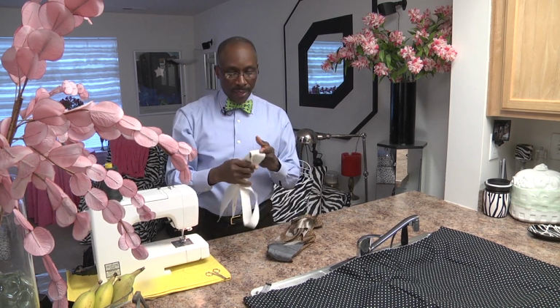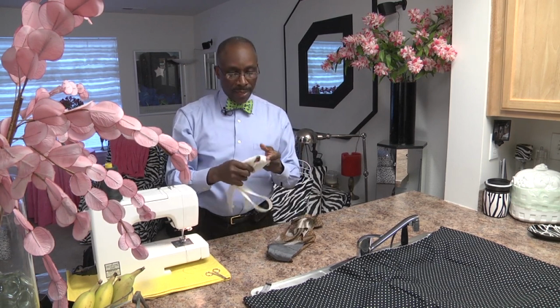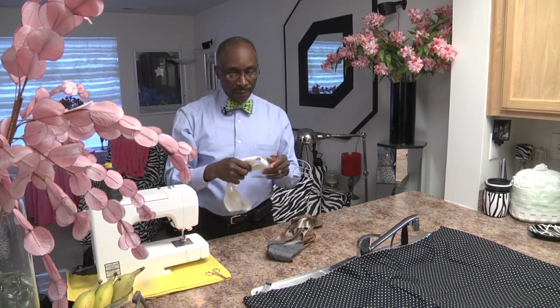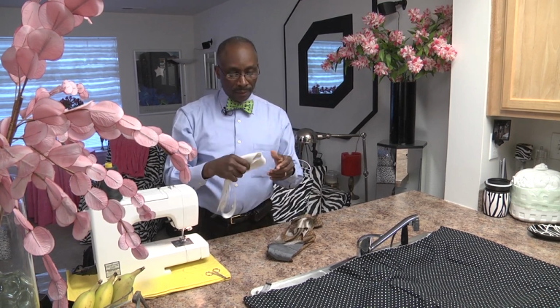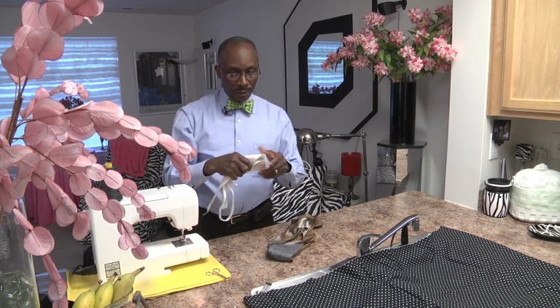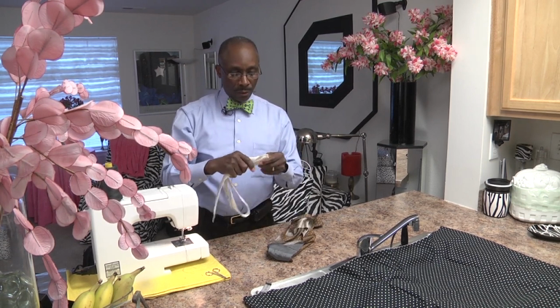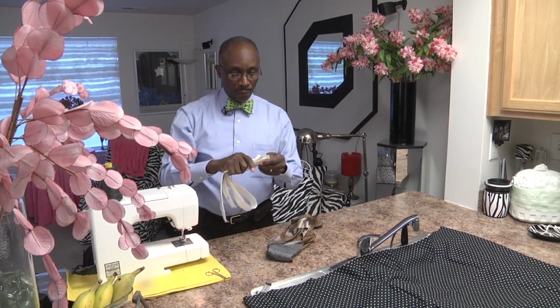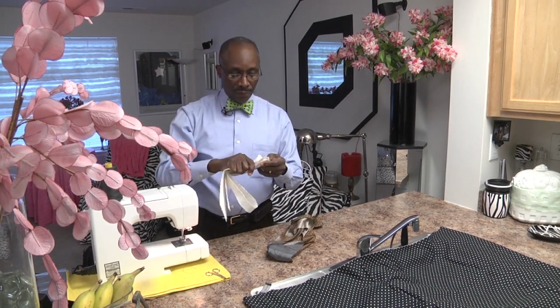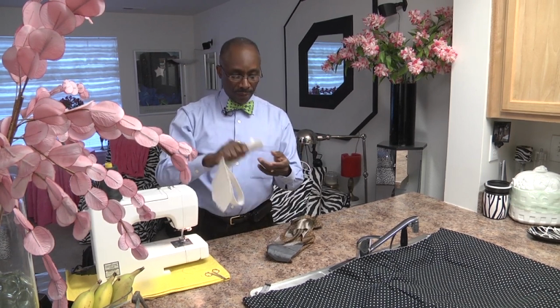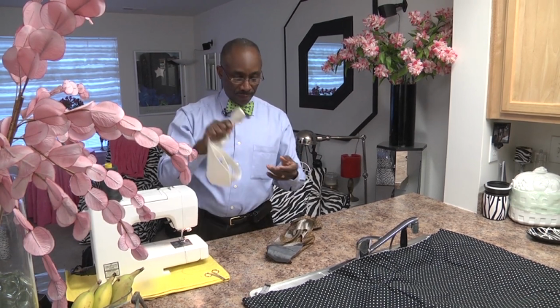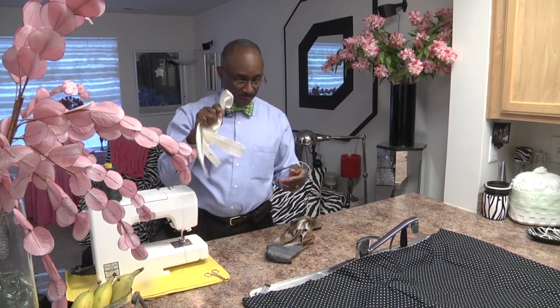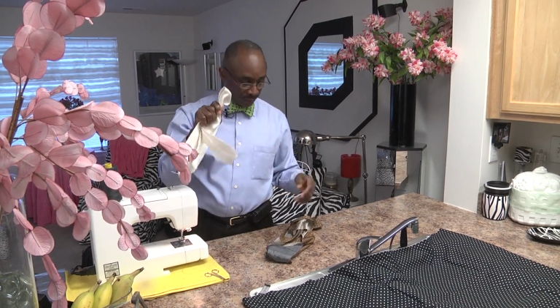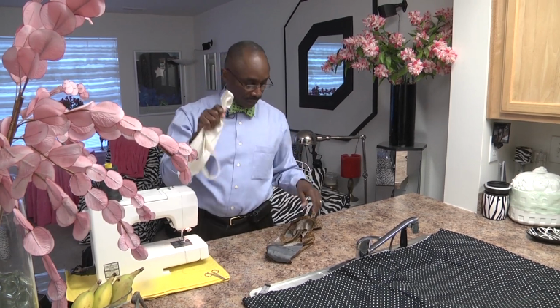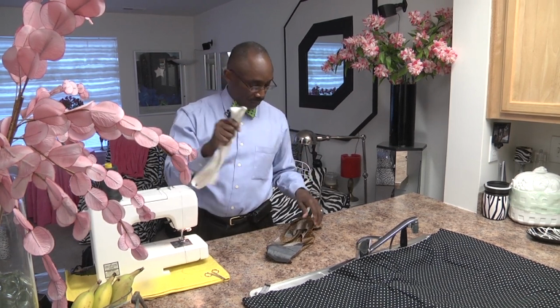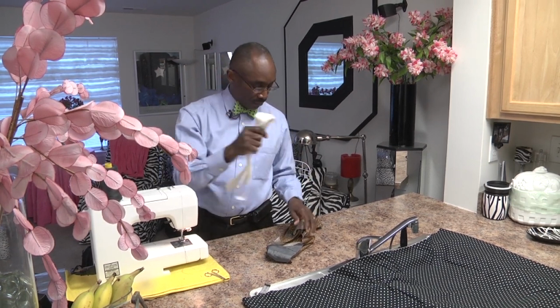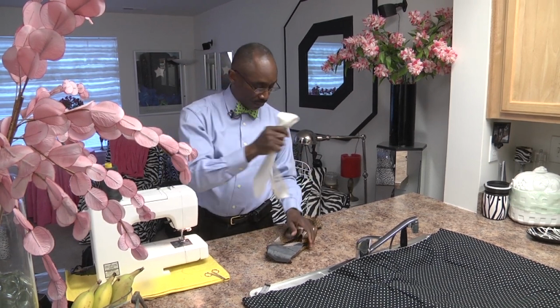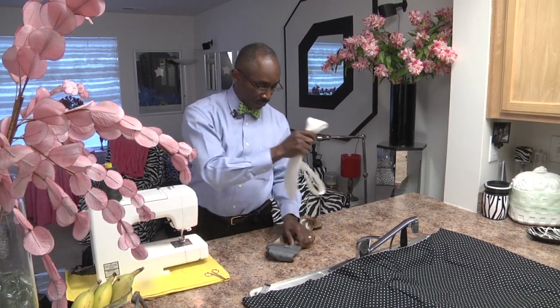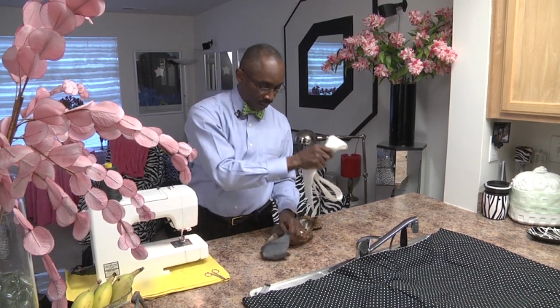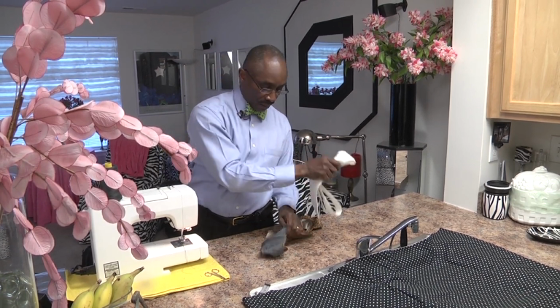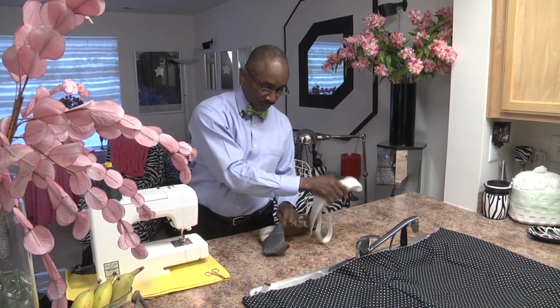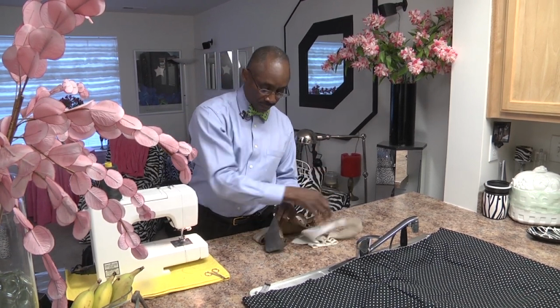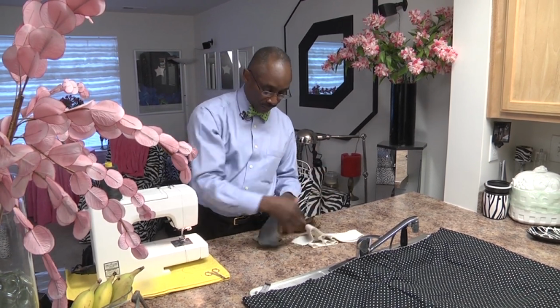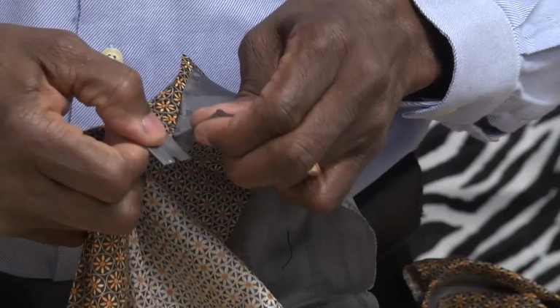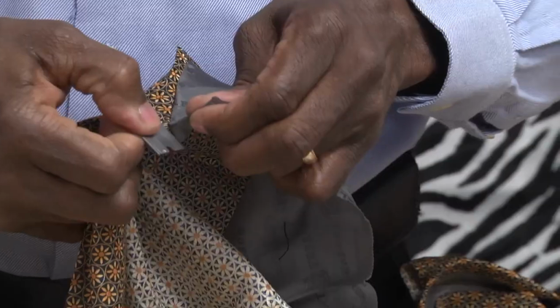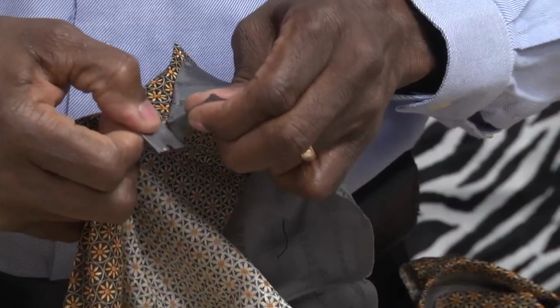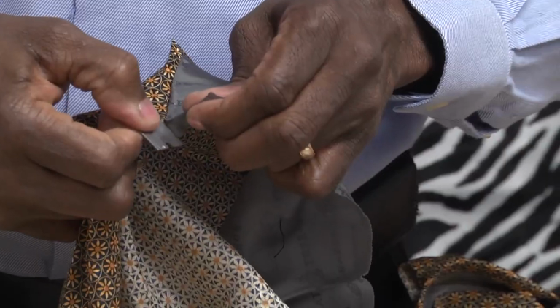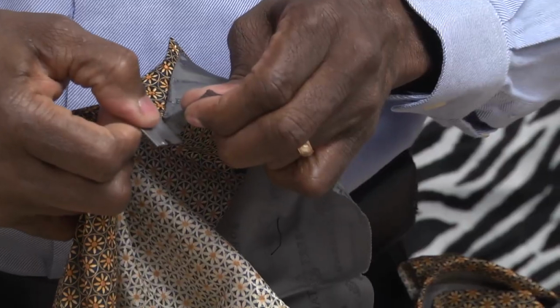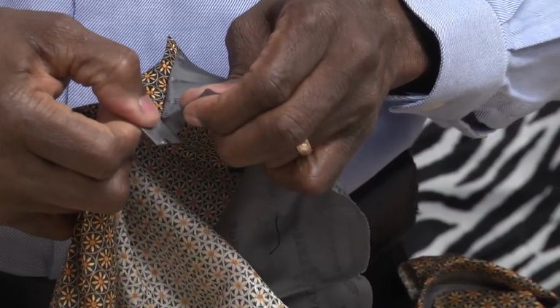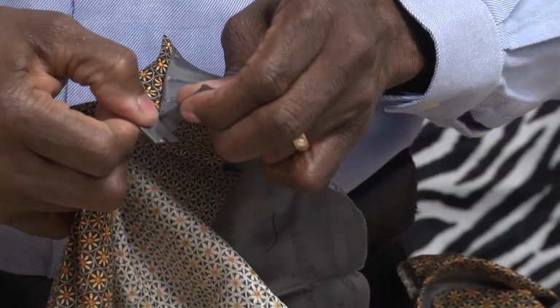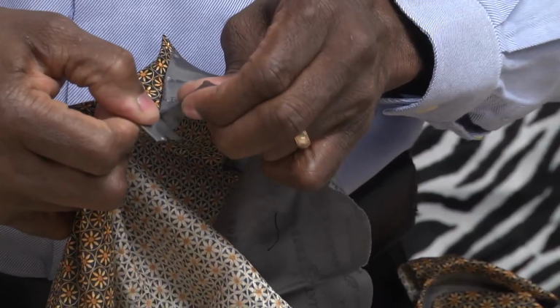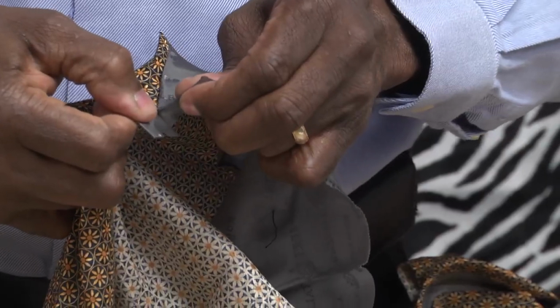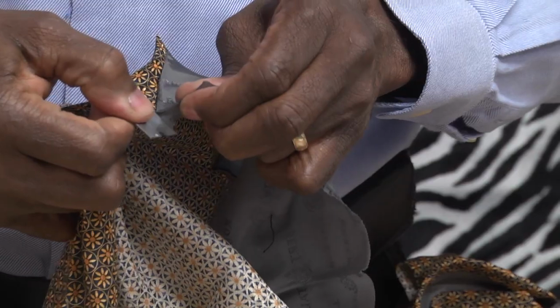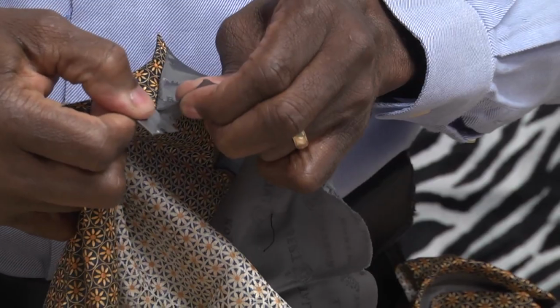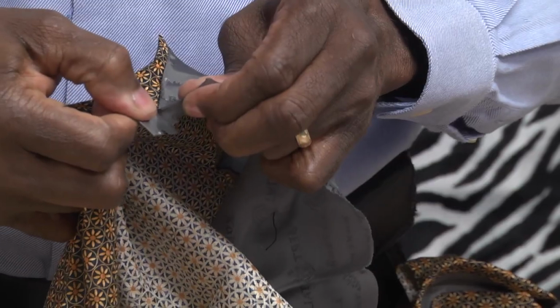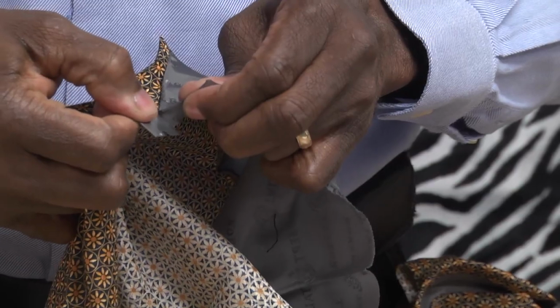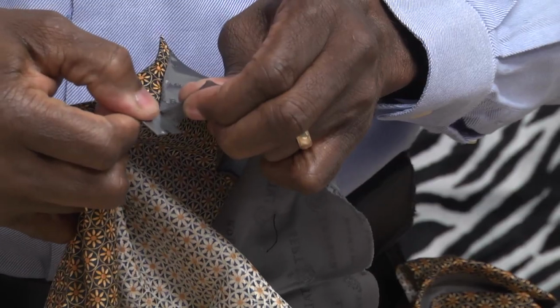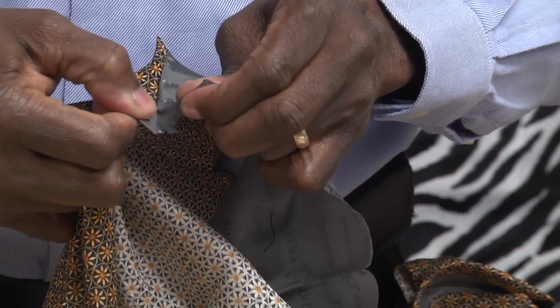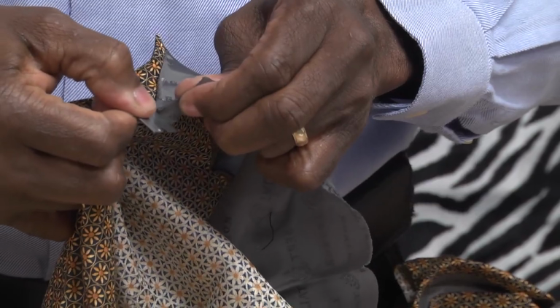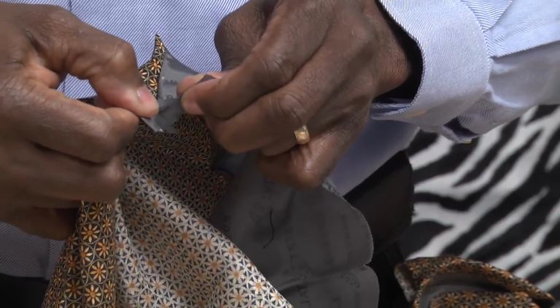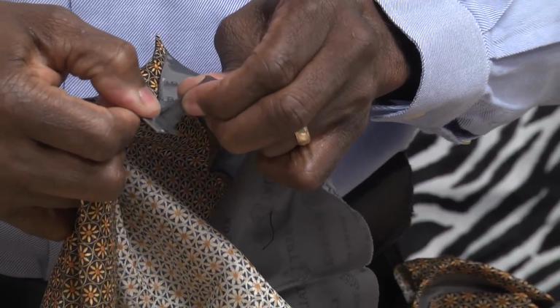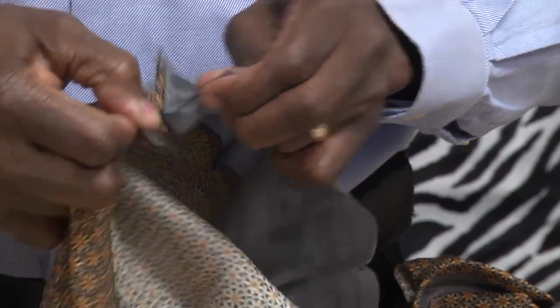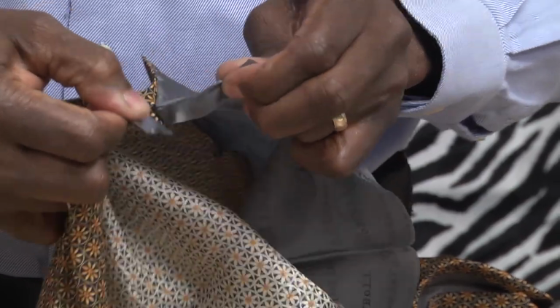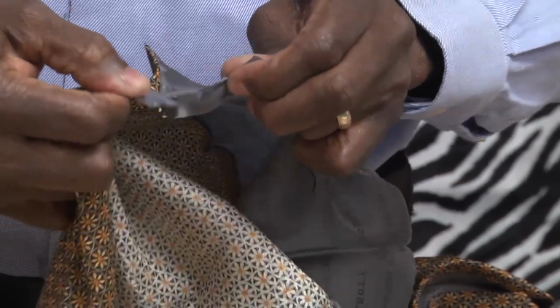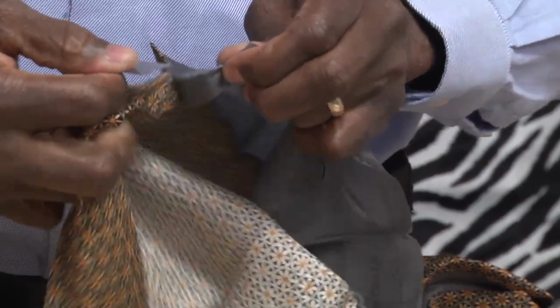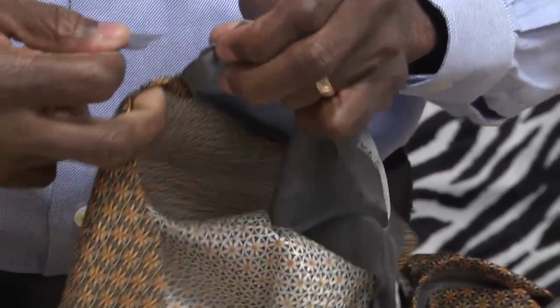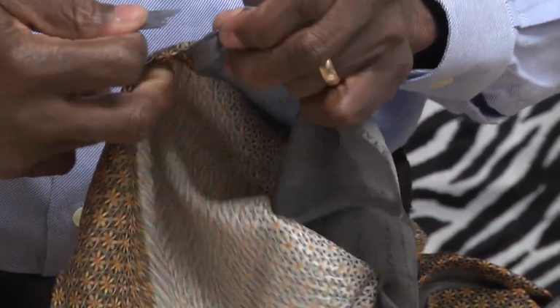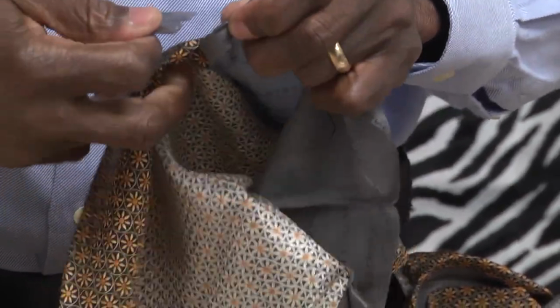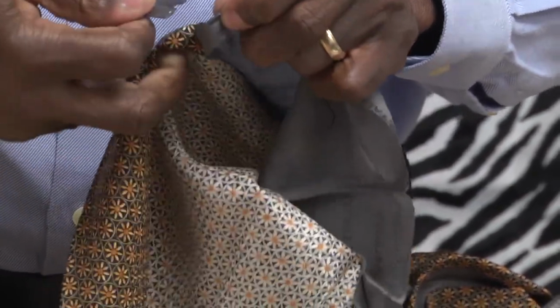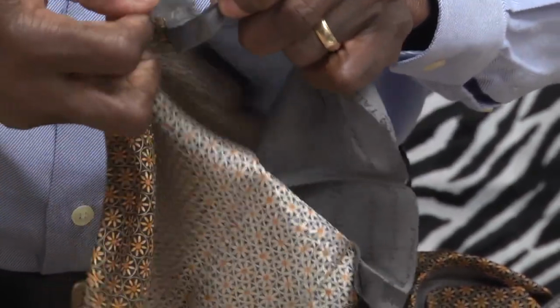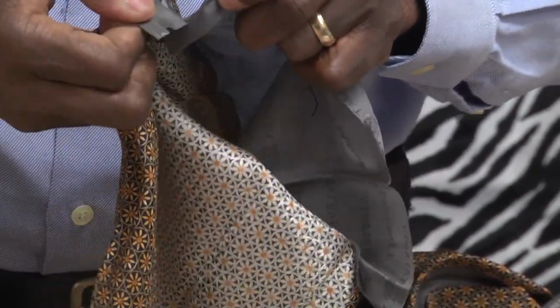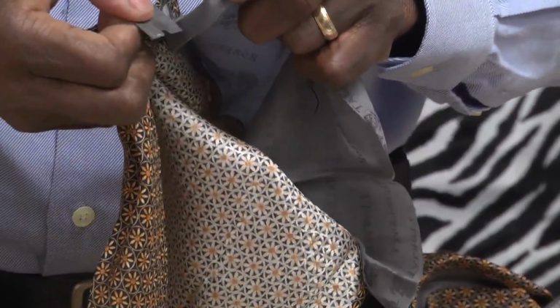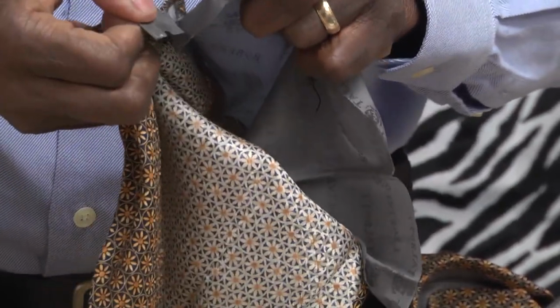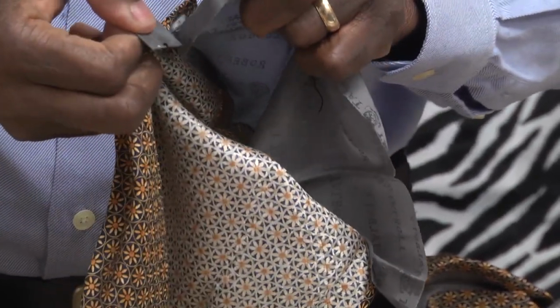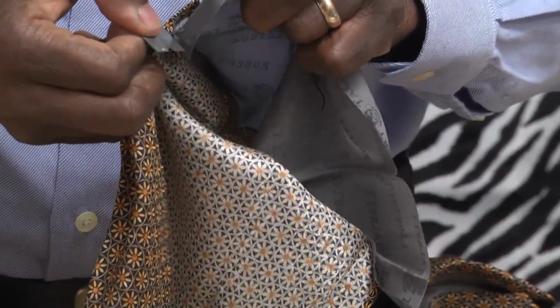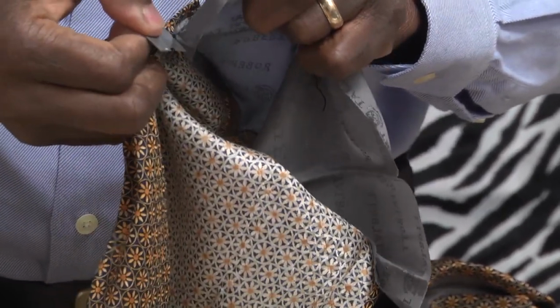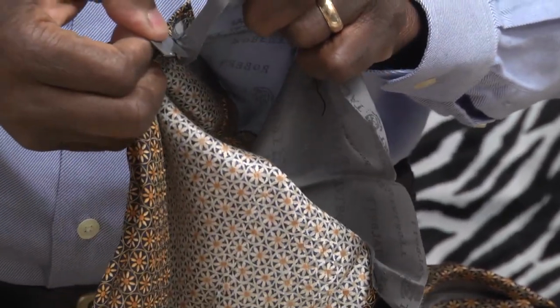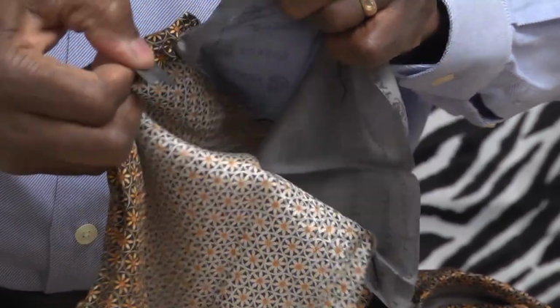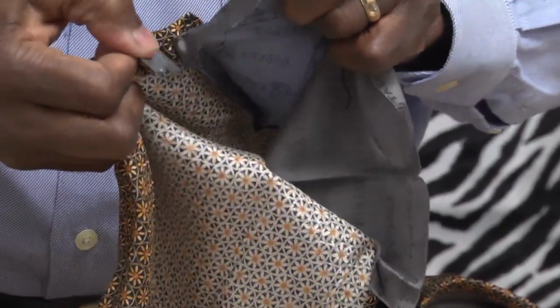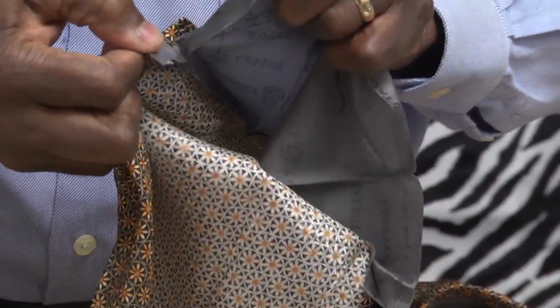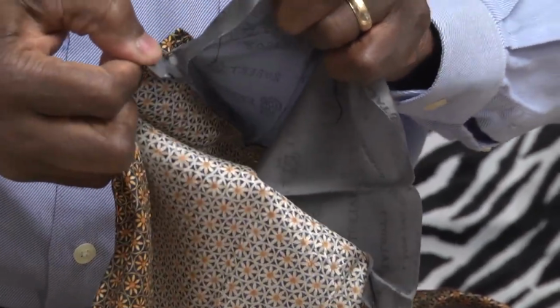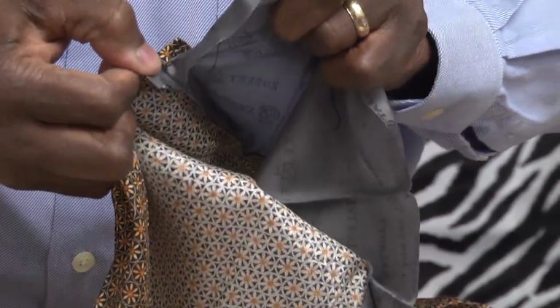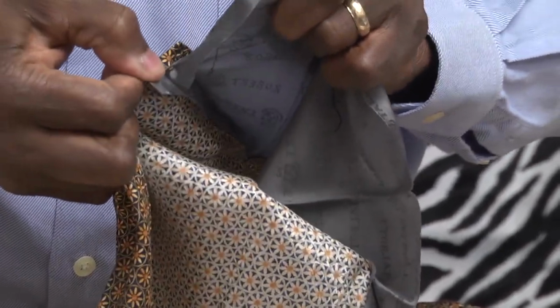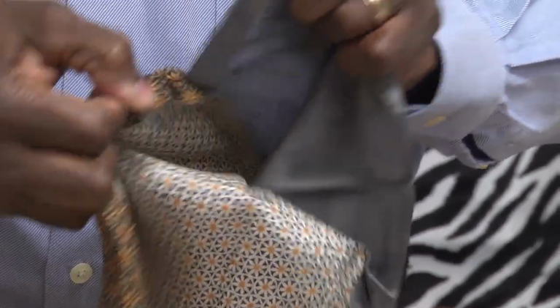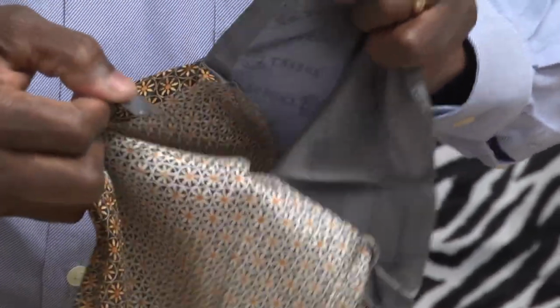Why not? Too thick. Now we have to remove the lining from the necktie.